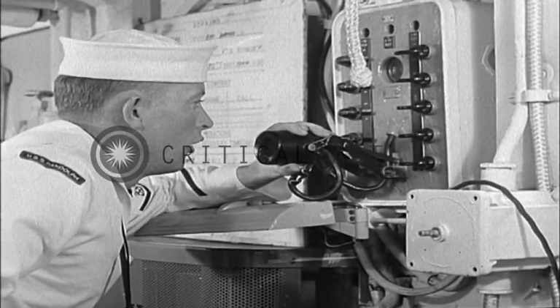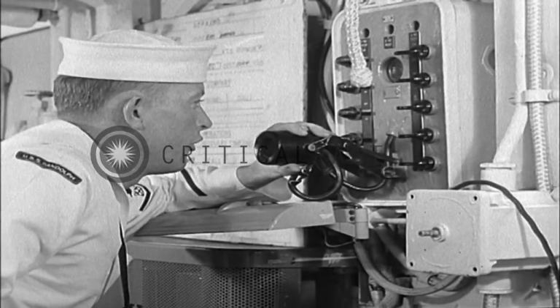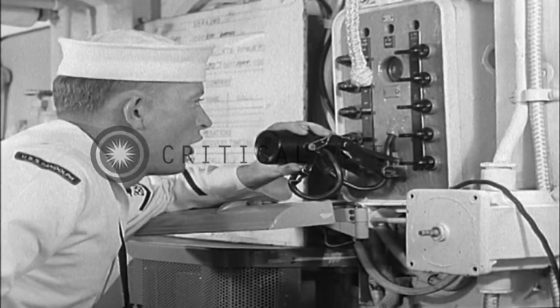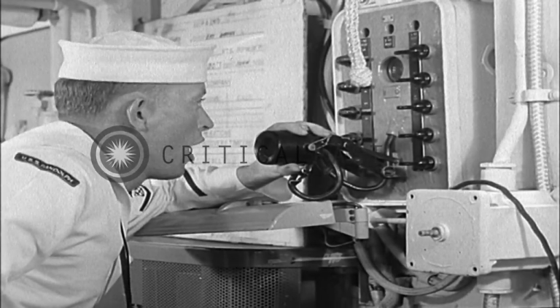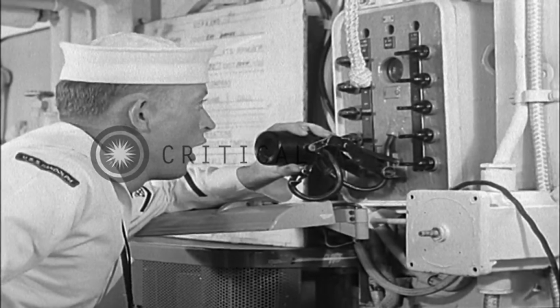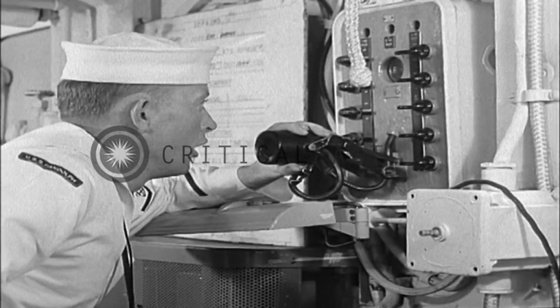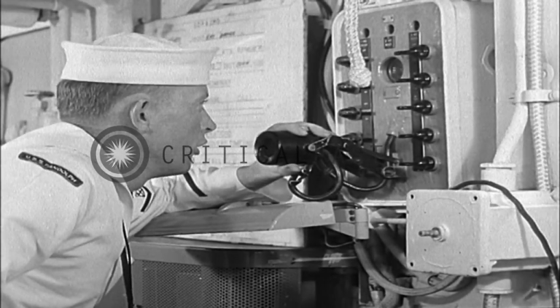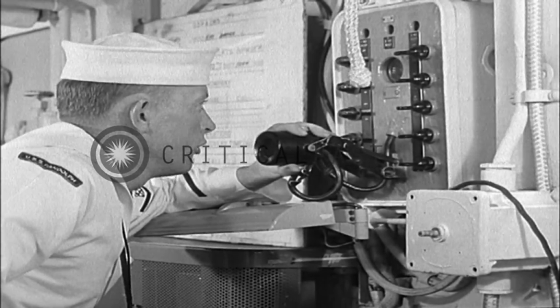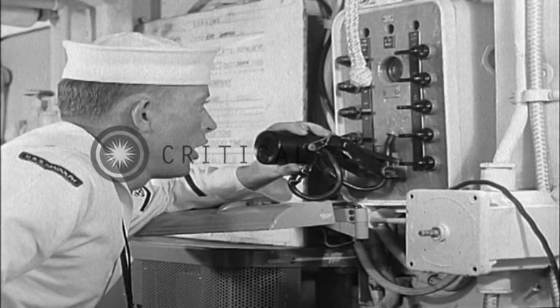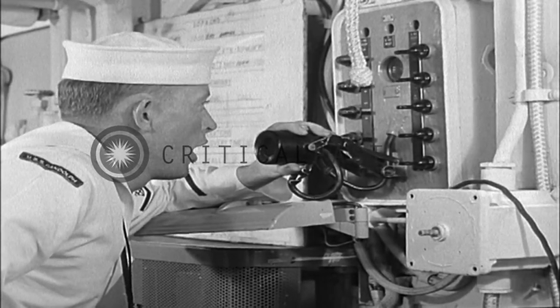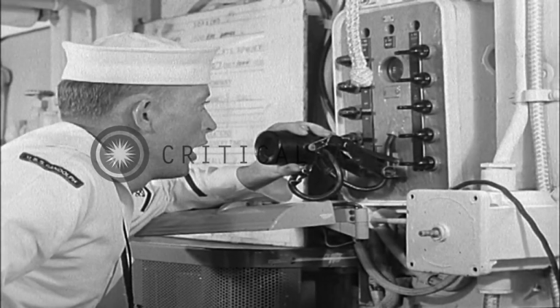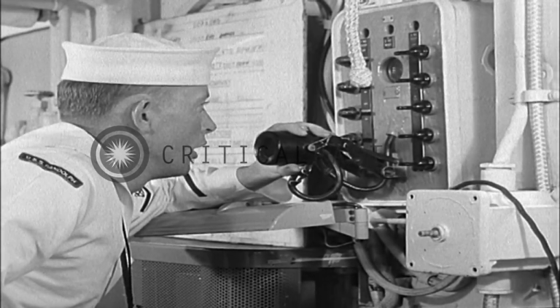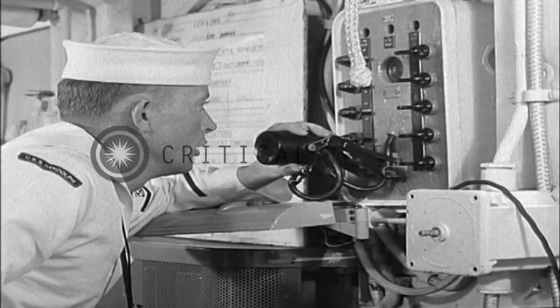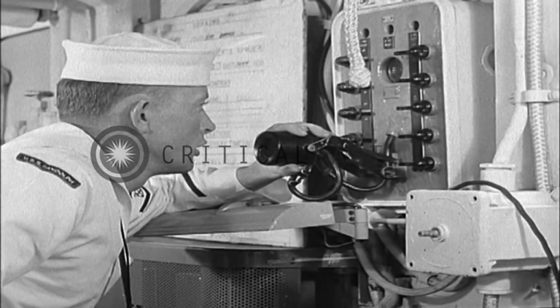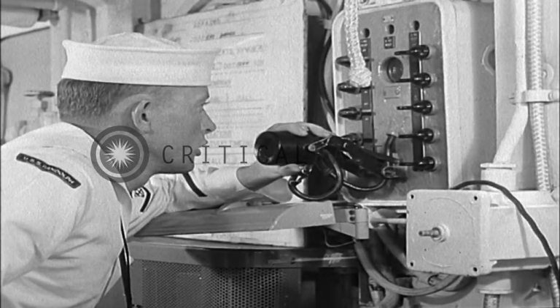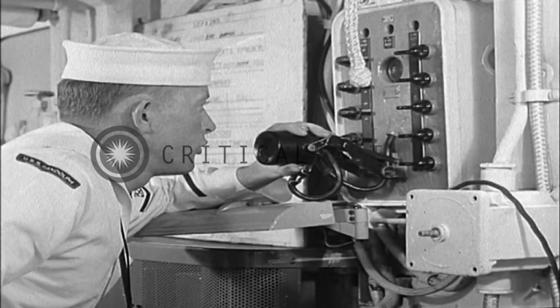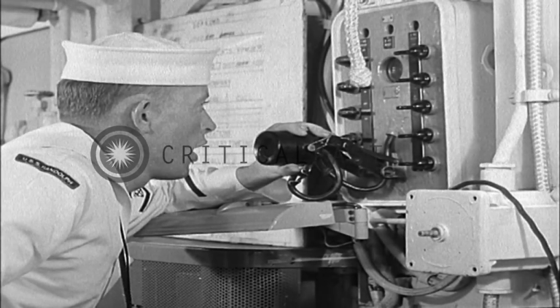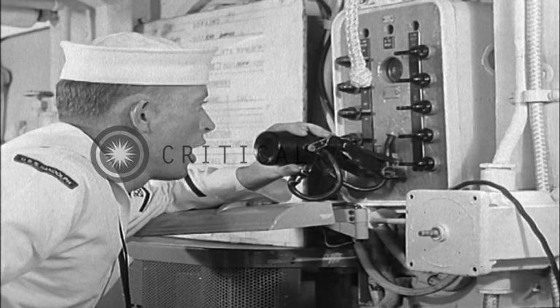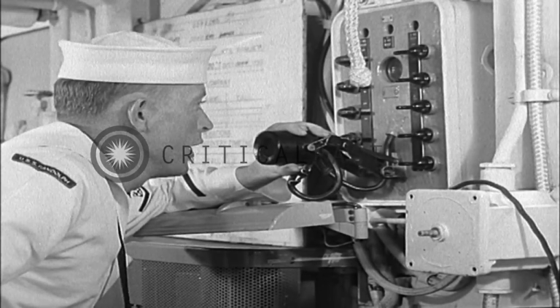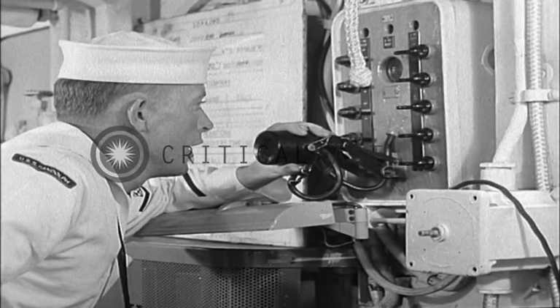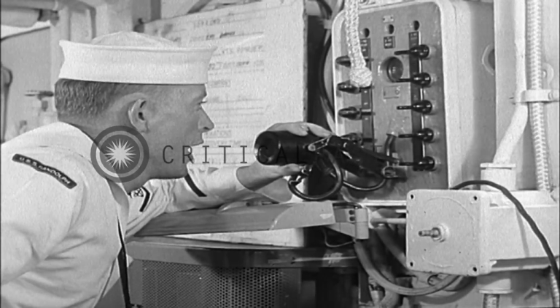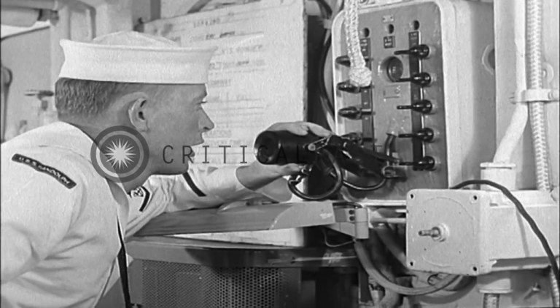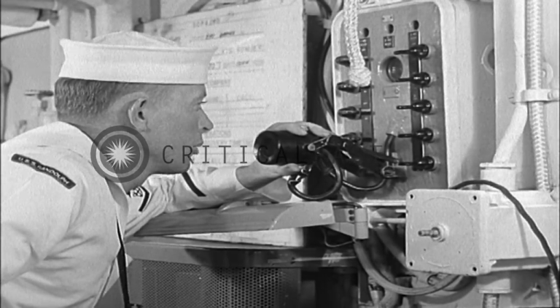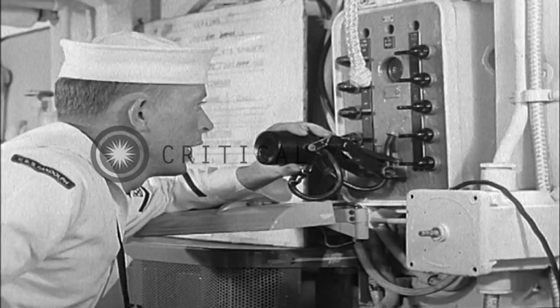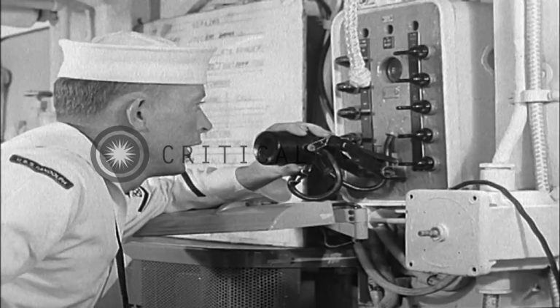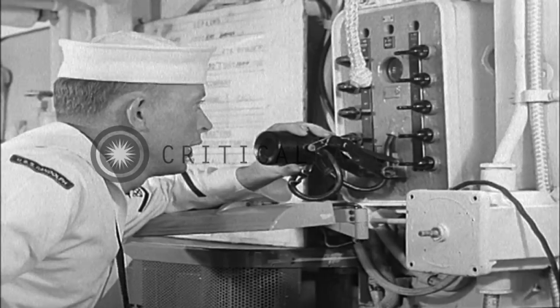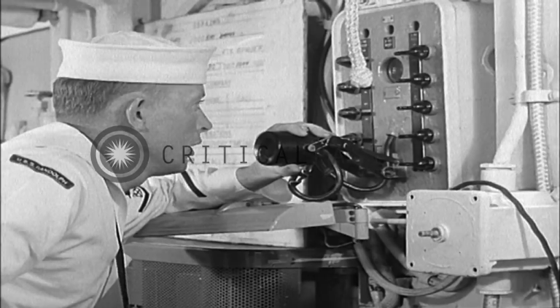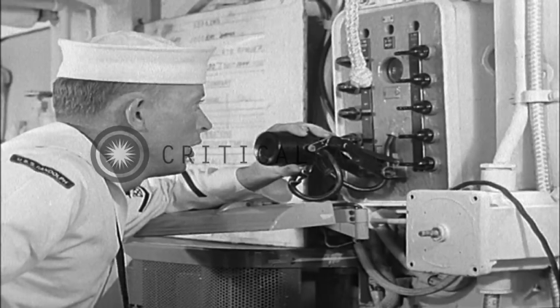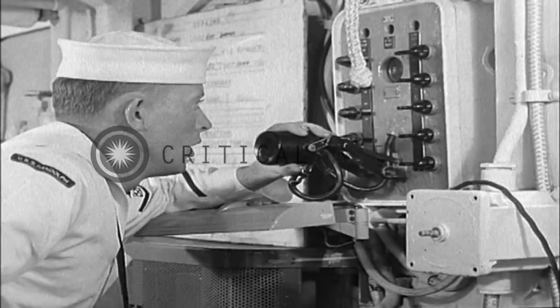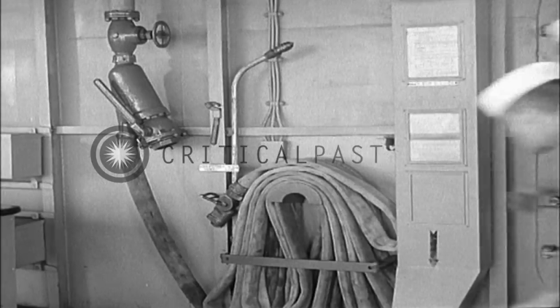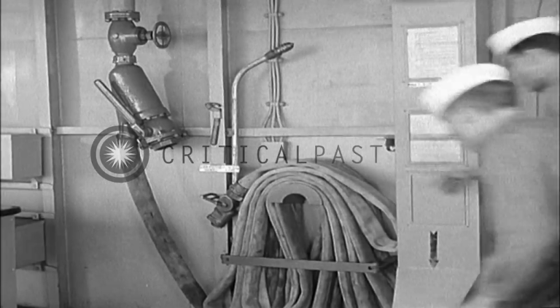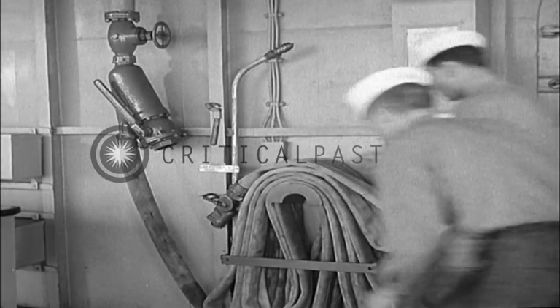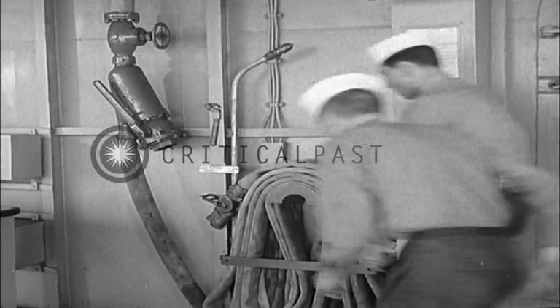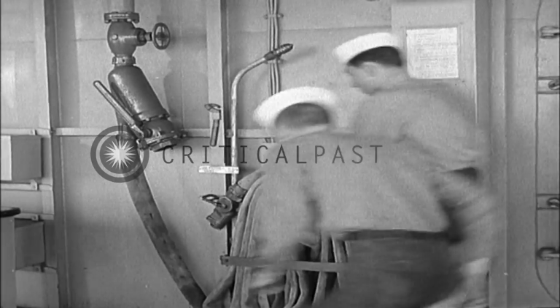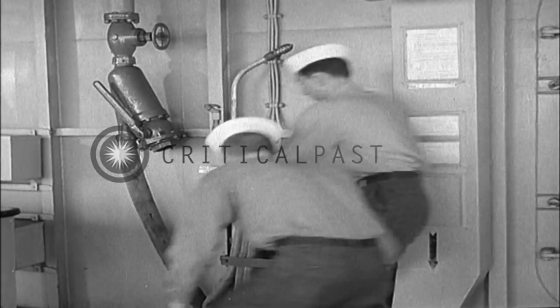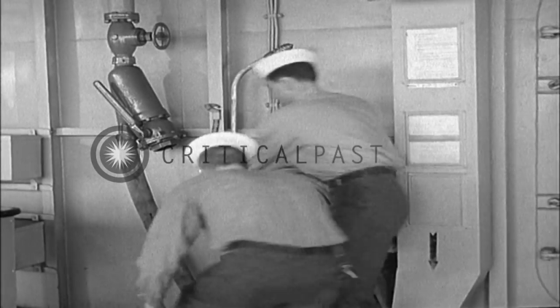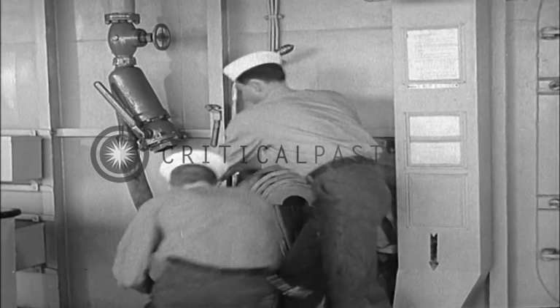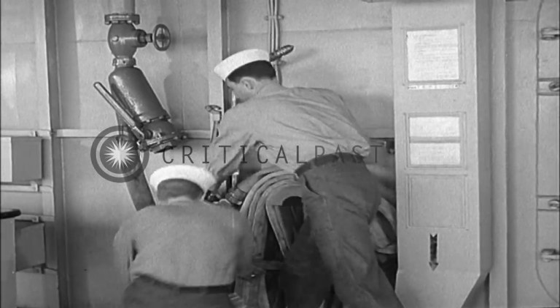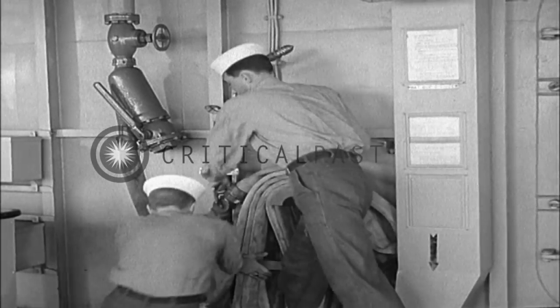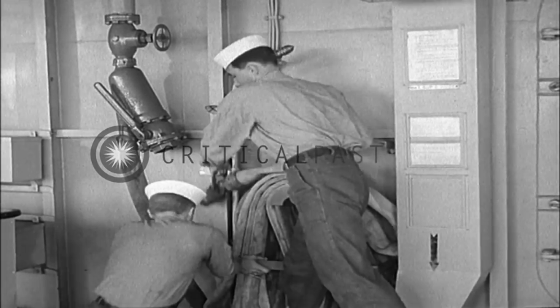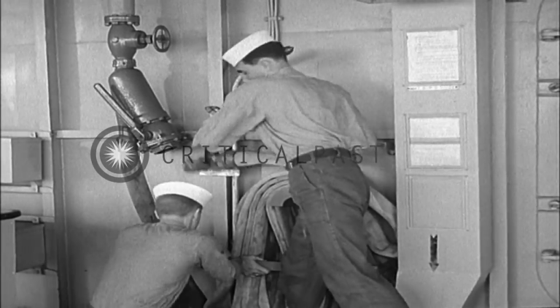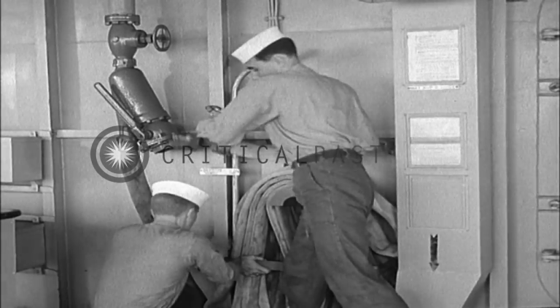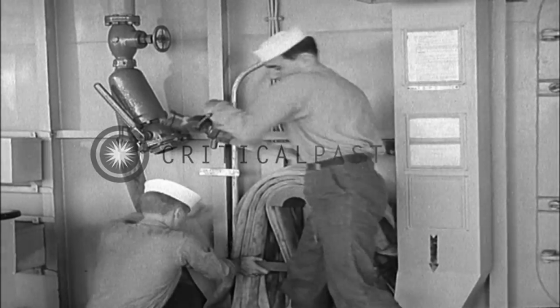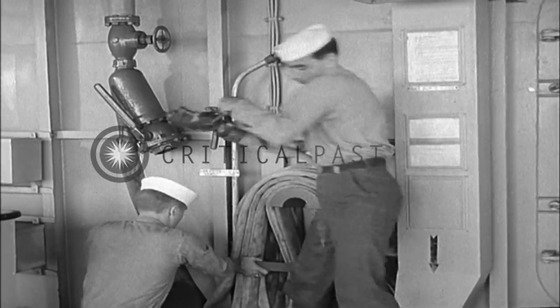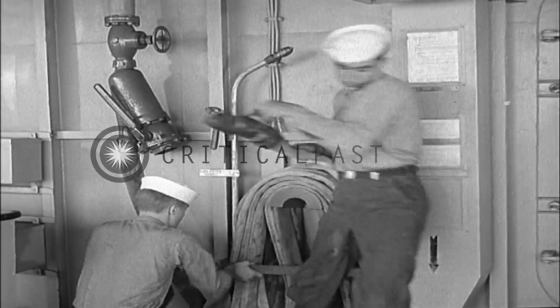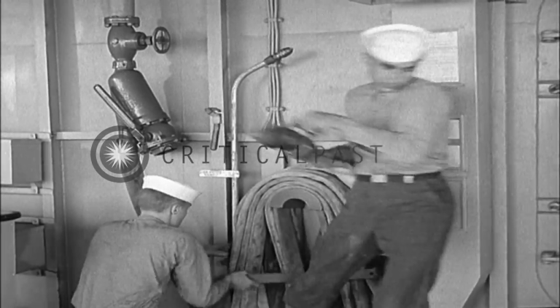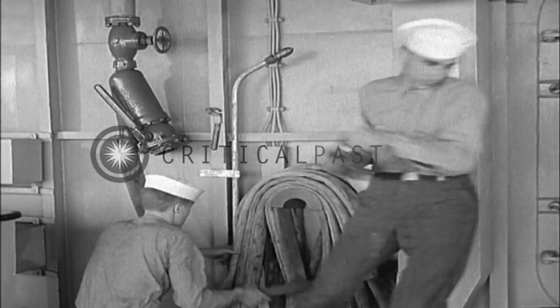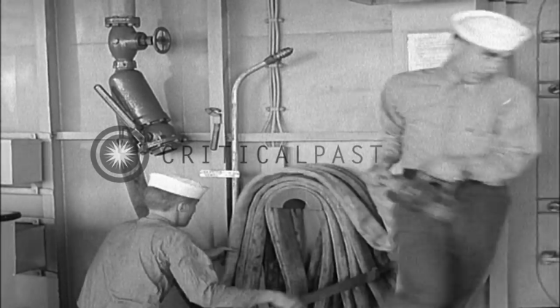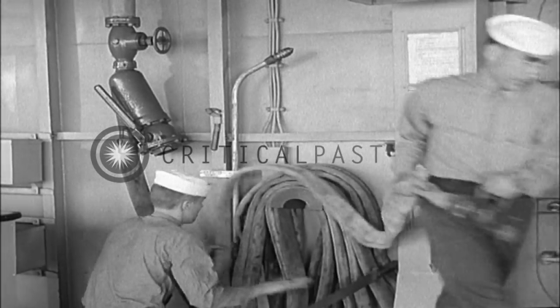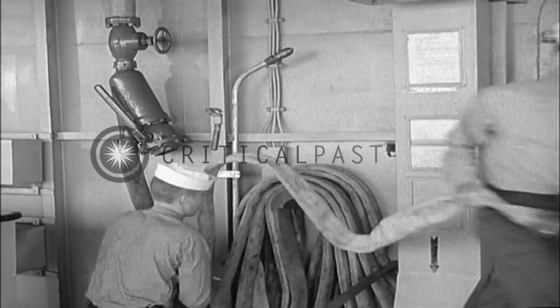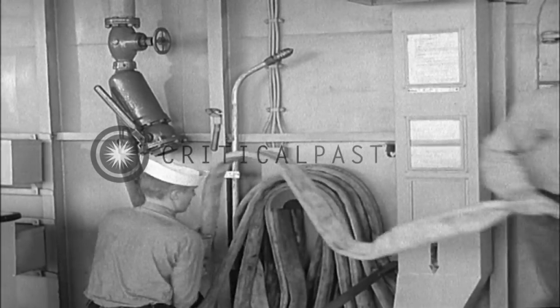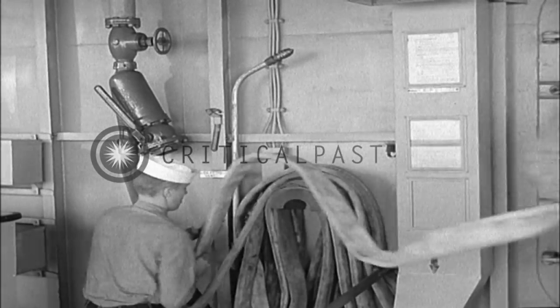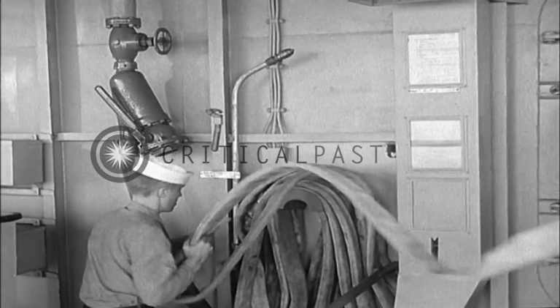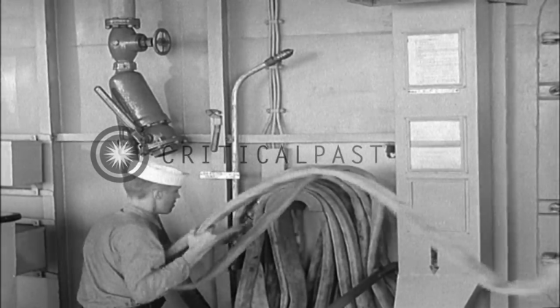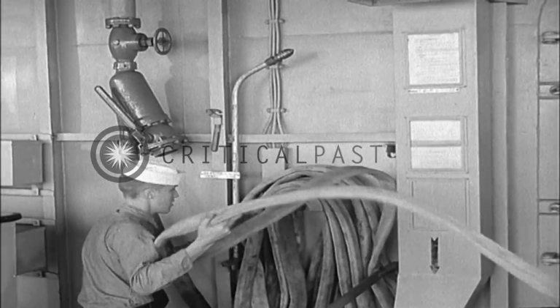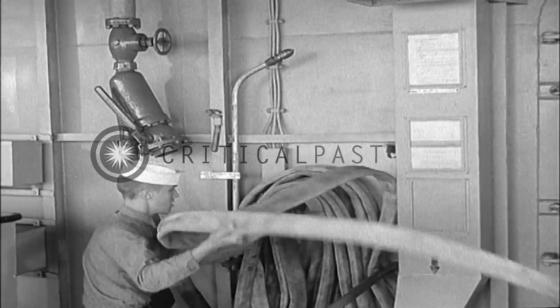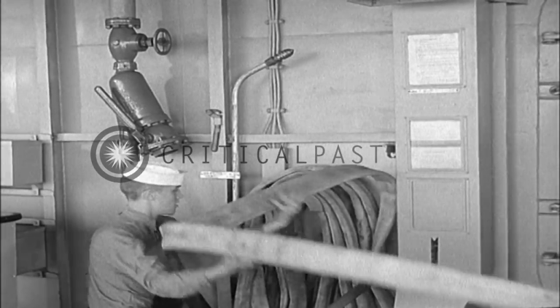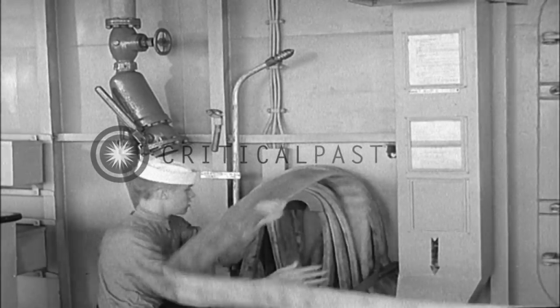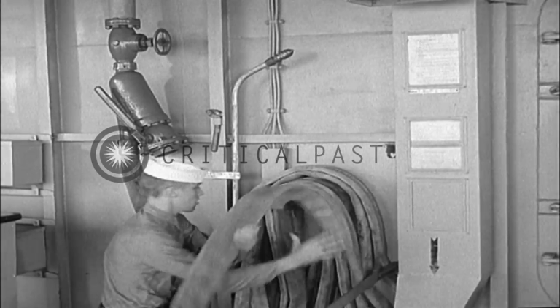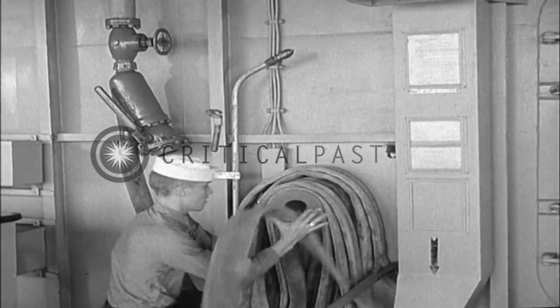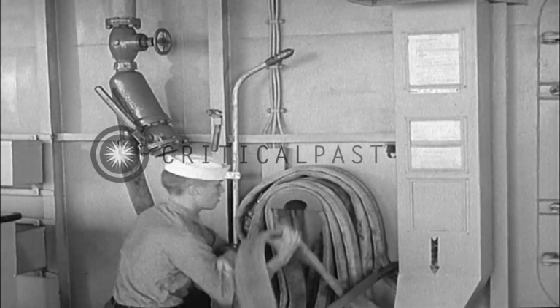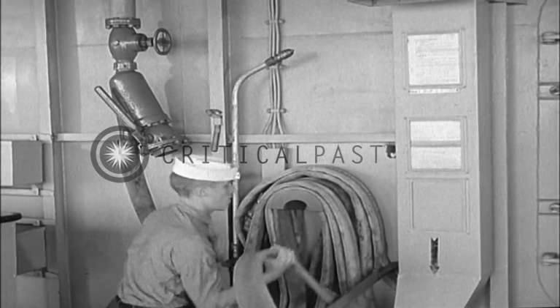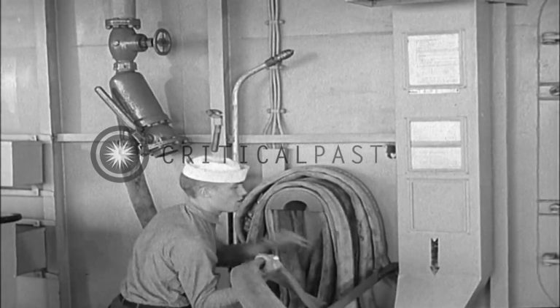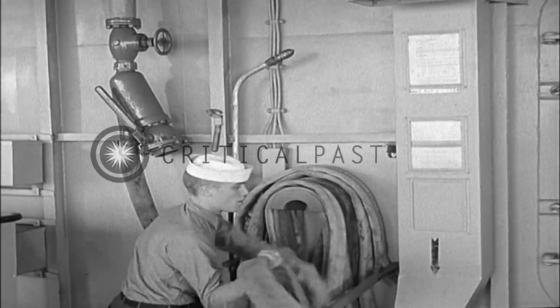Fire! Fire in the hangar spaces! Bay 2, frame 80, class B fire! Fire party, man your stations!